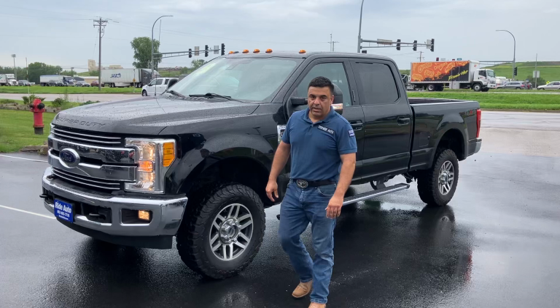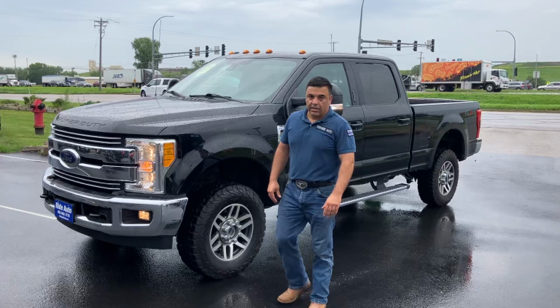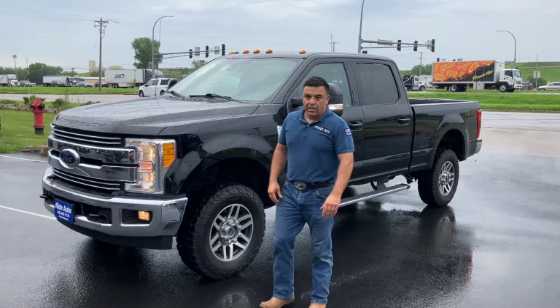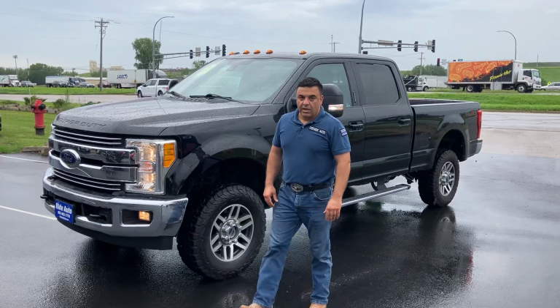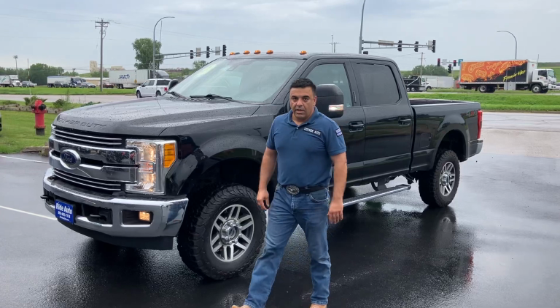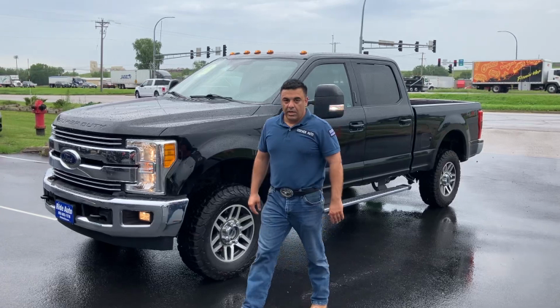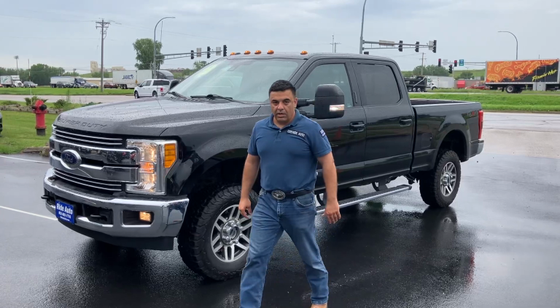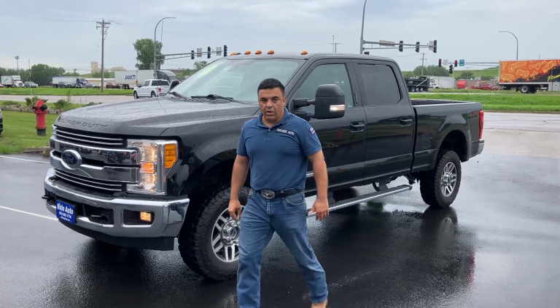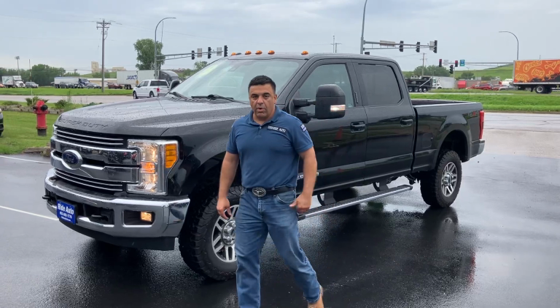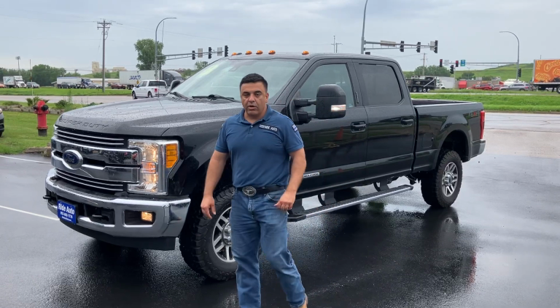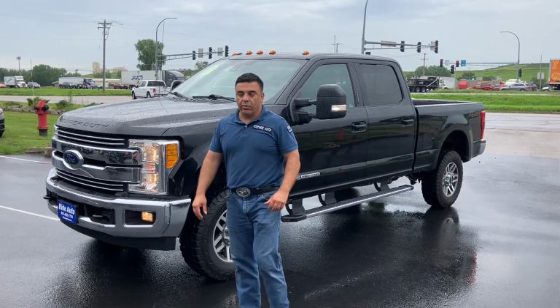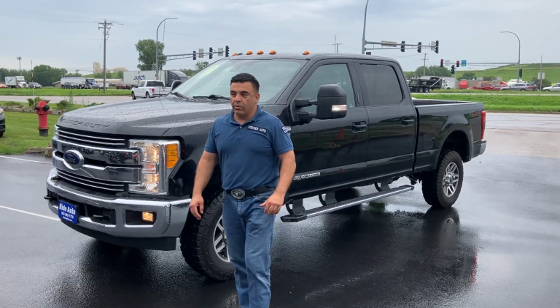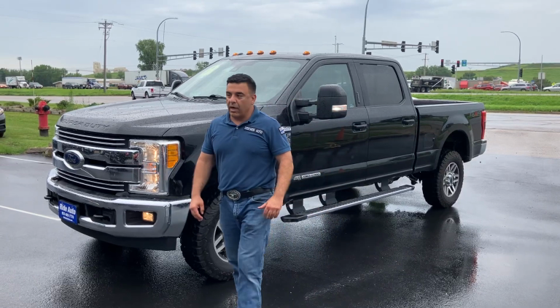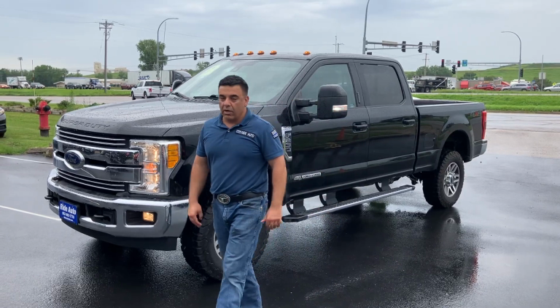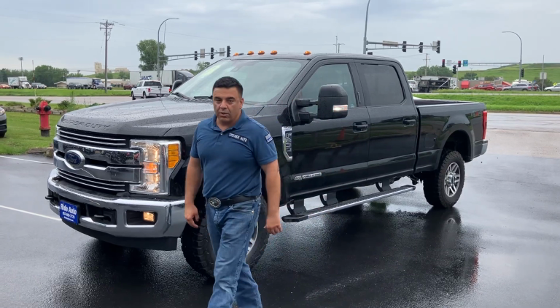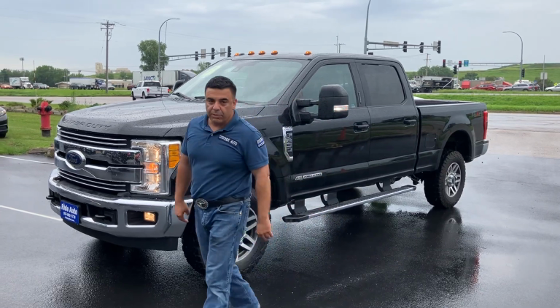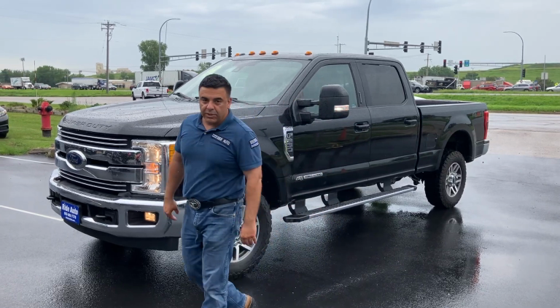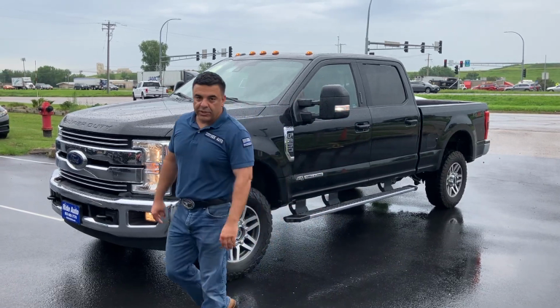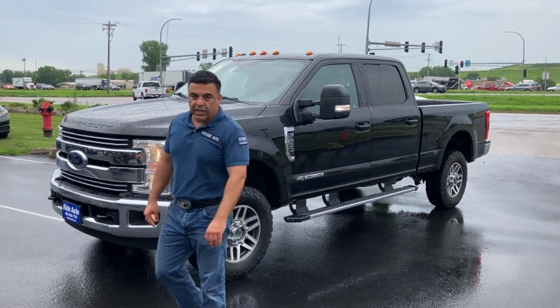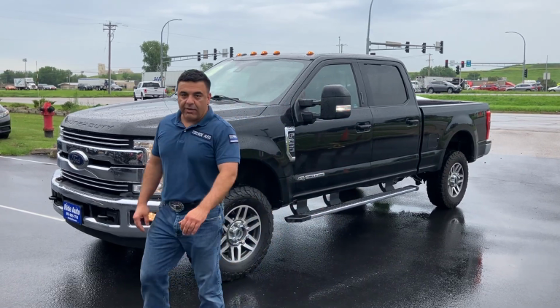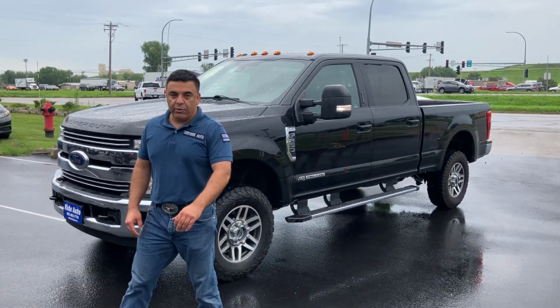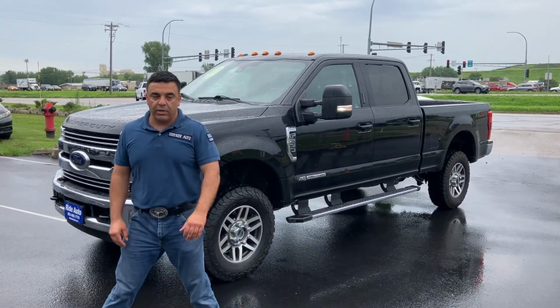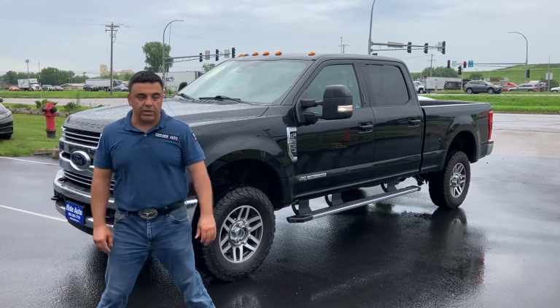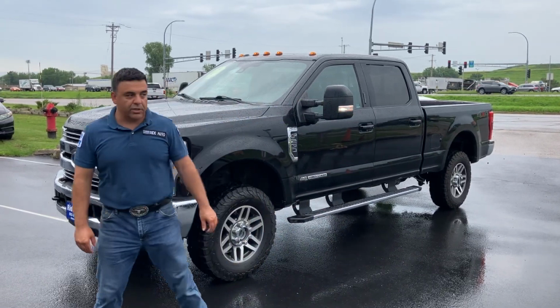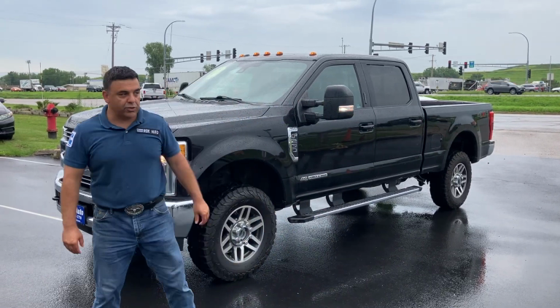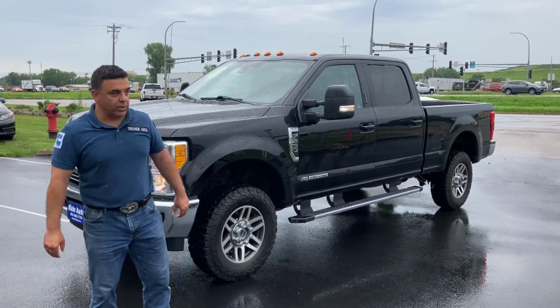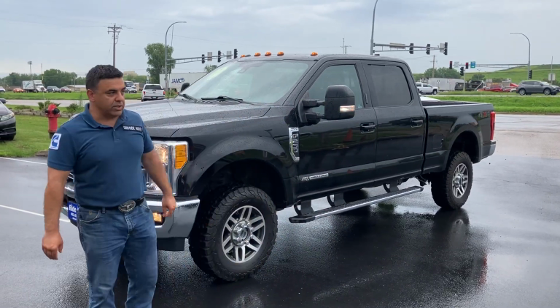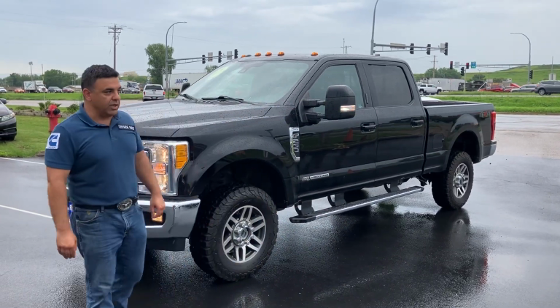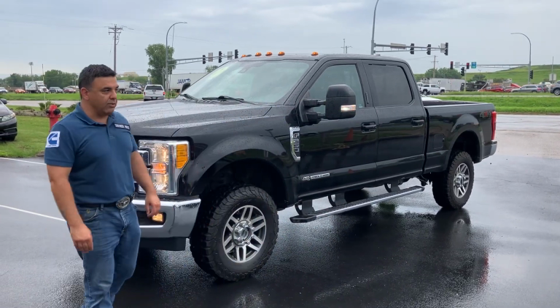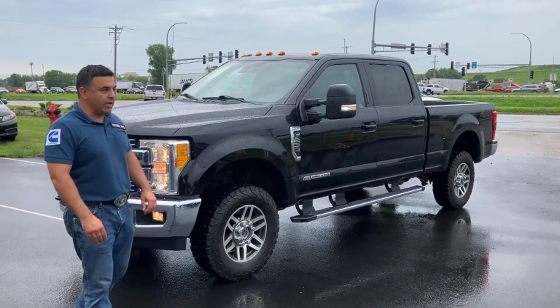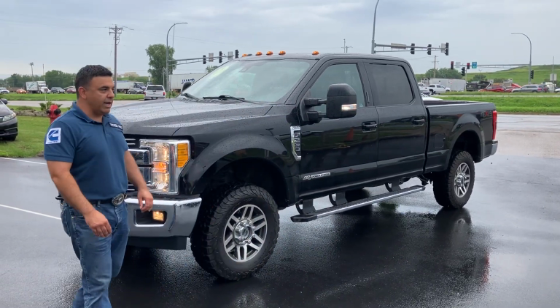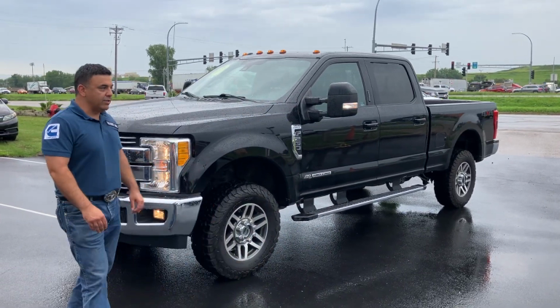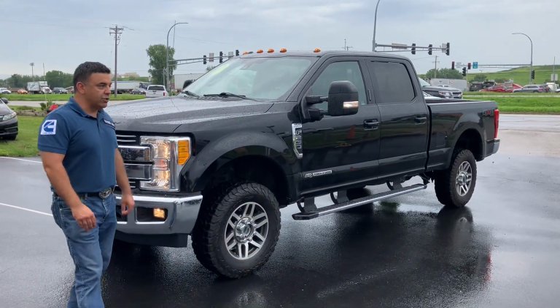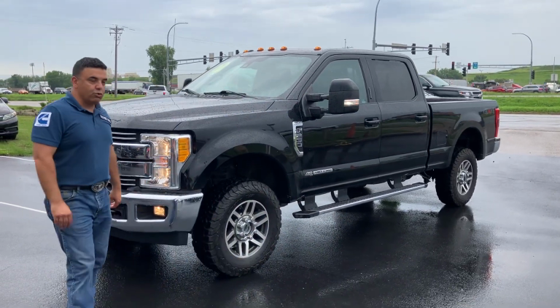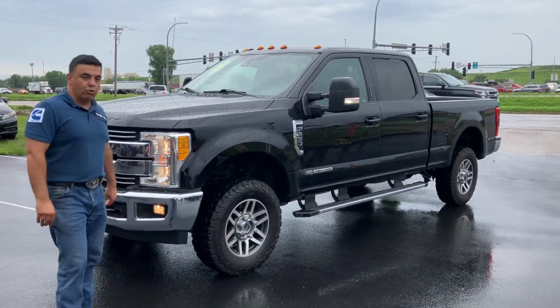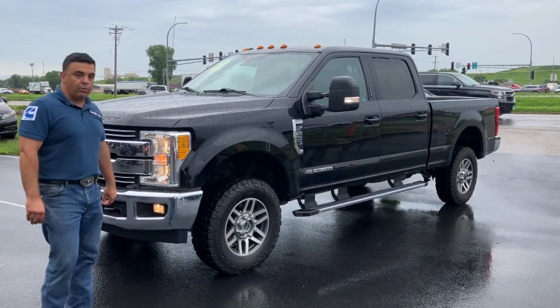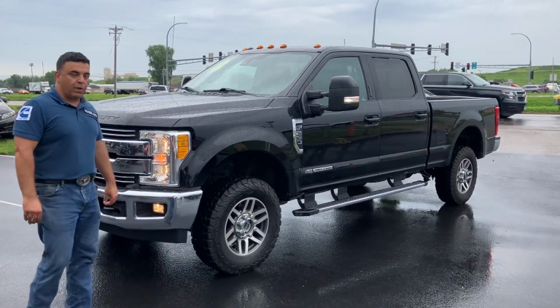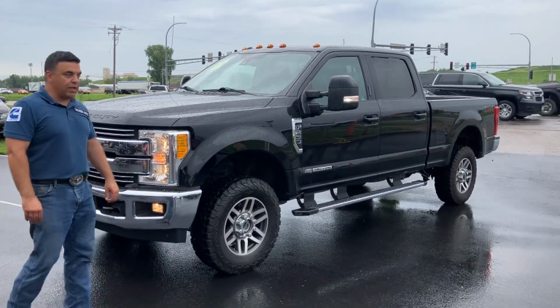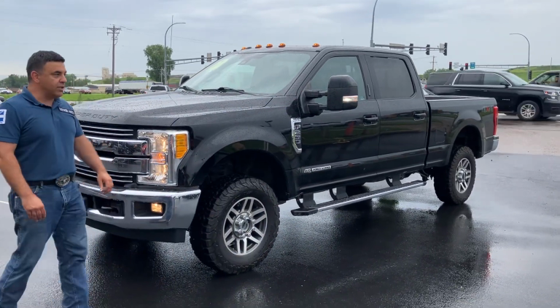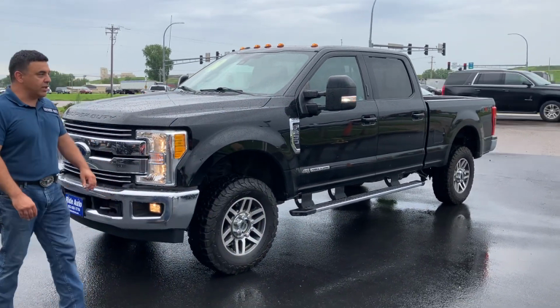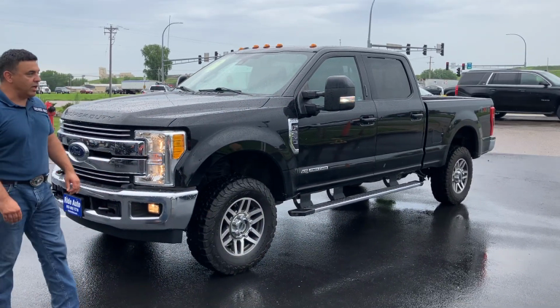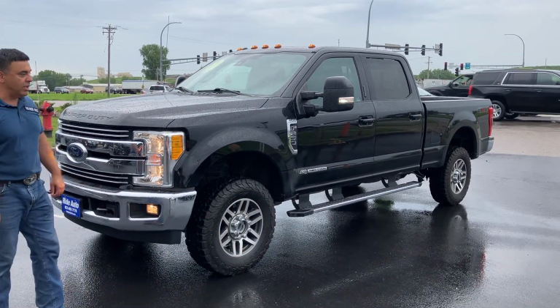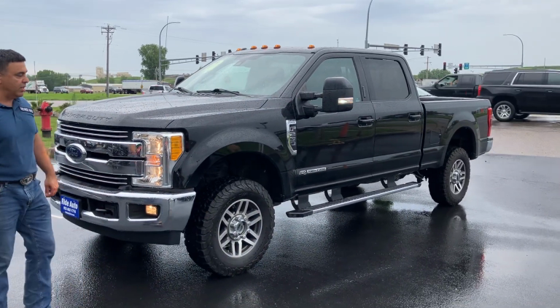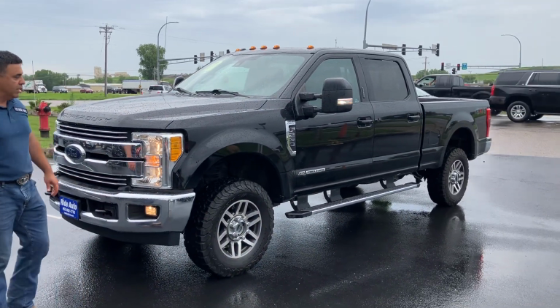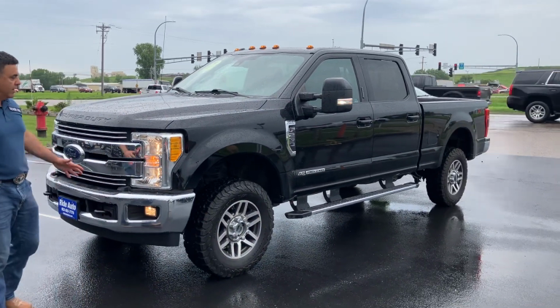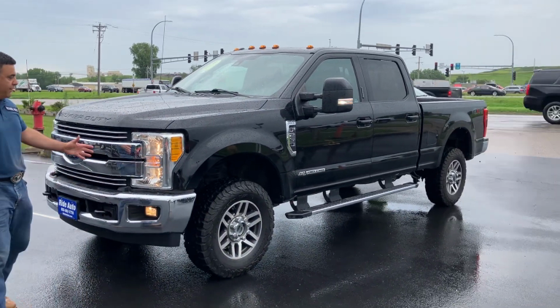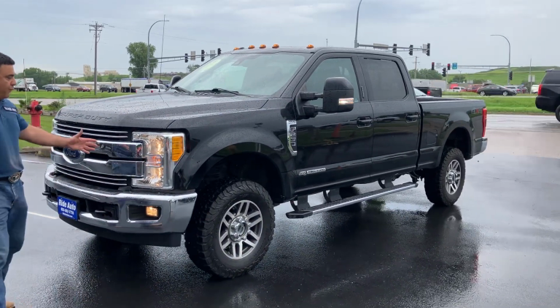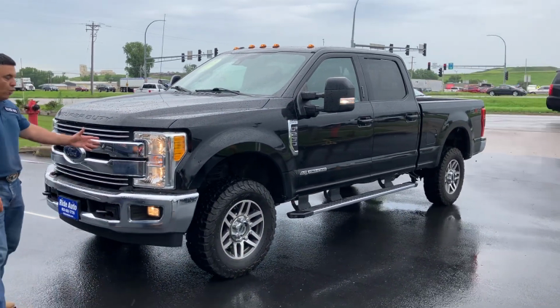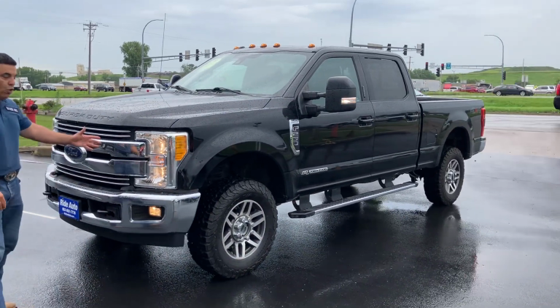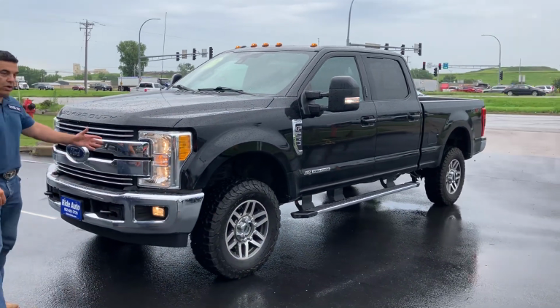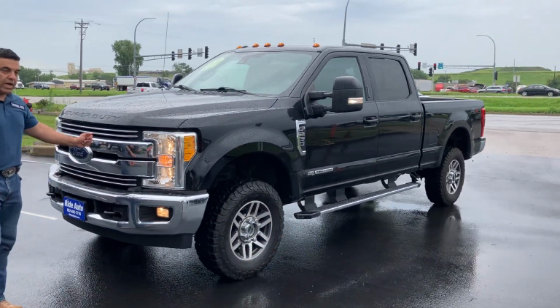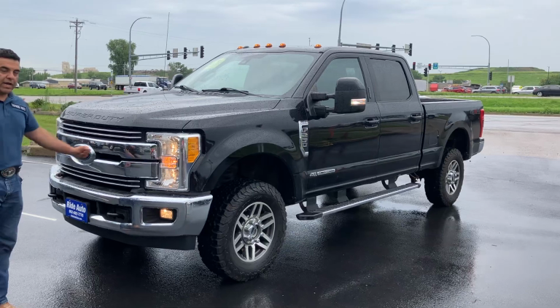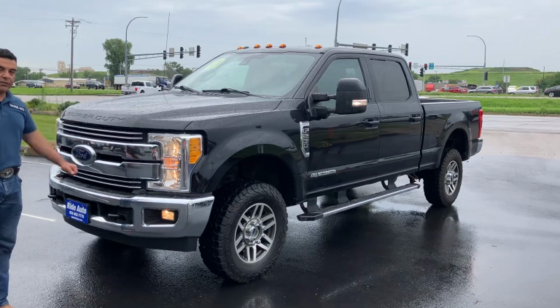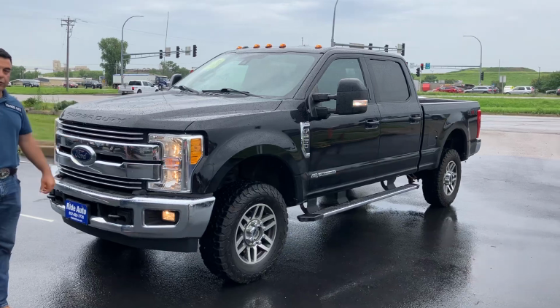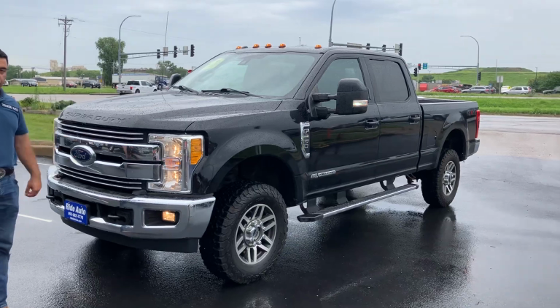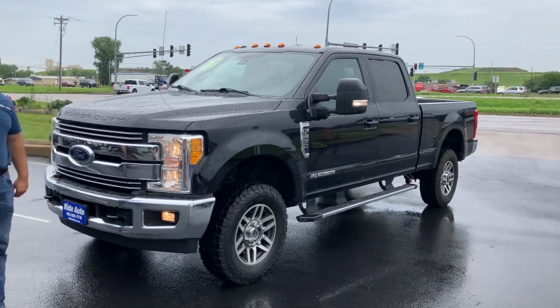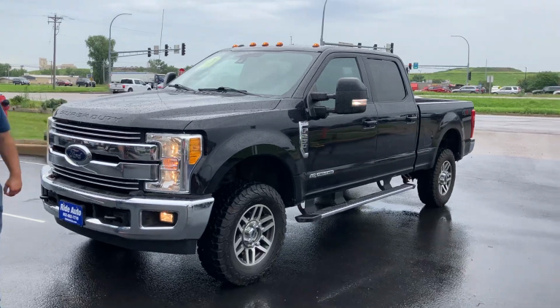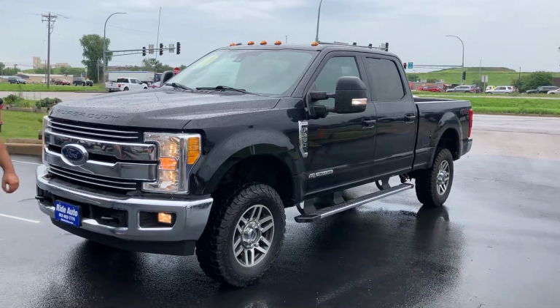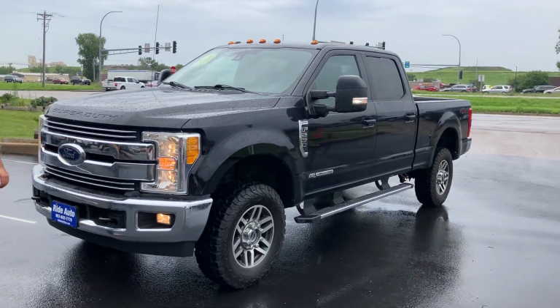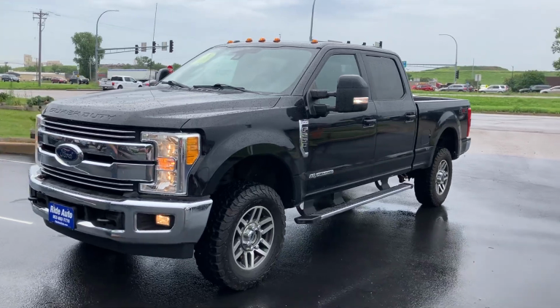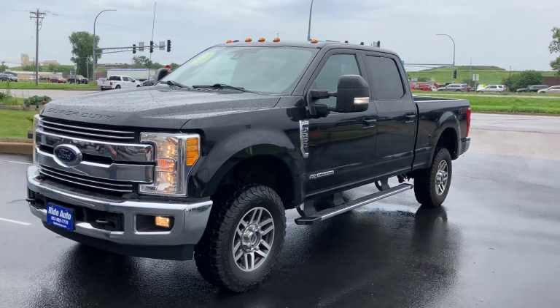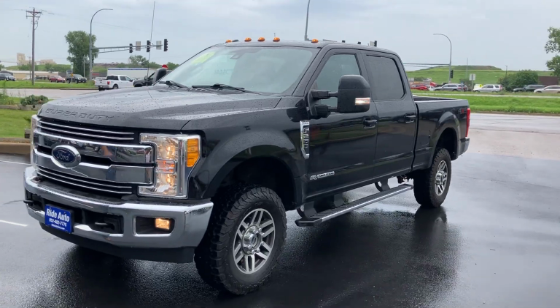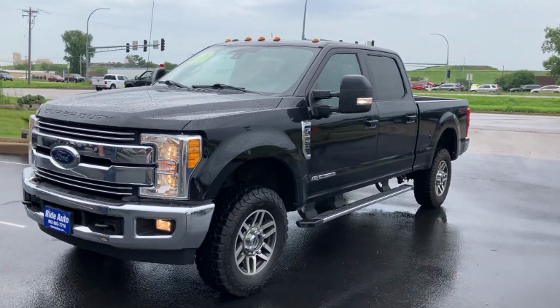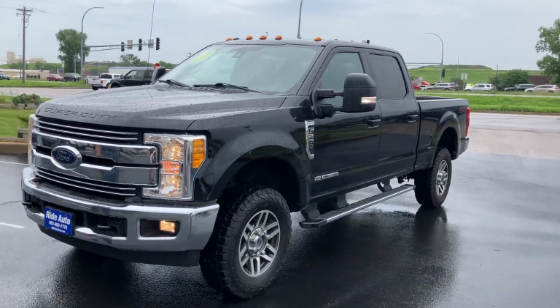Hello, welcome to Ride Auto. Pleased to have you with us, where today we have this new body style Ford F-250 Super Duty.